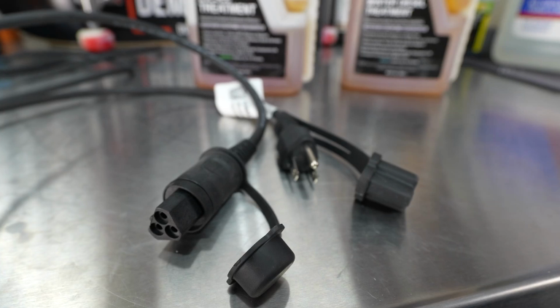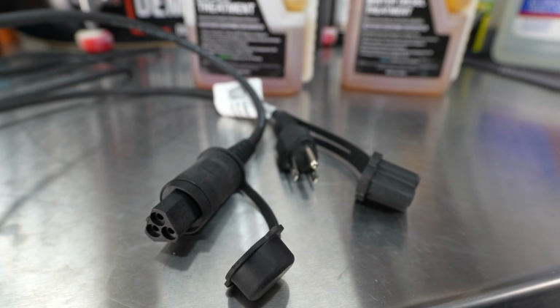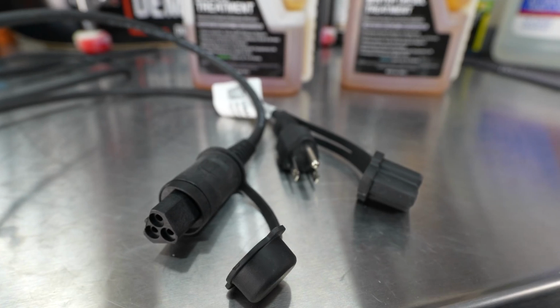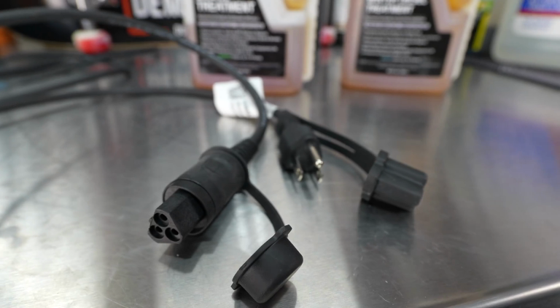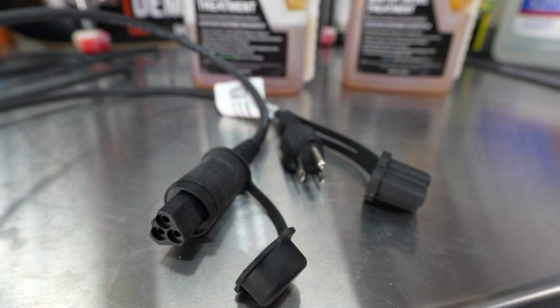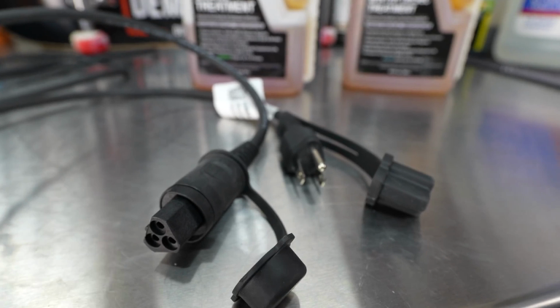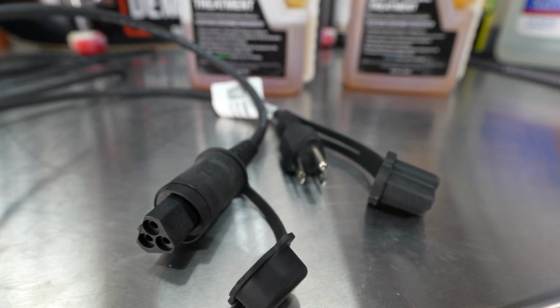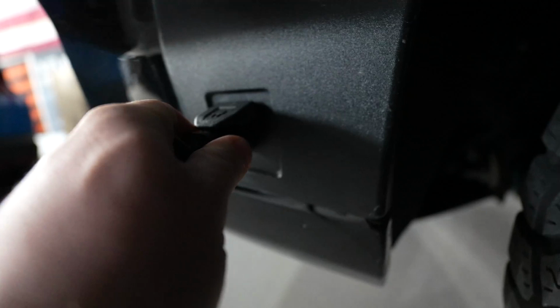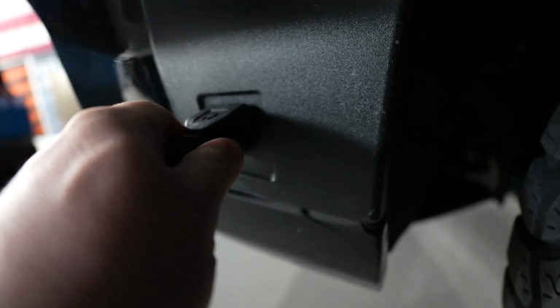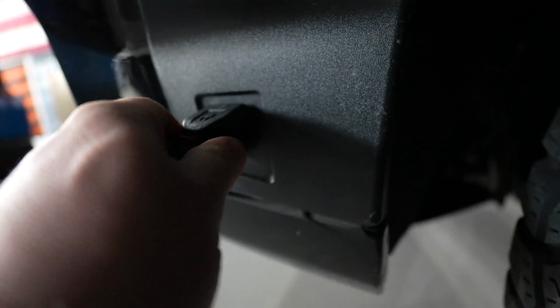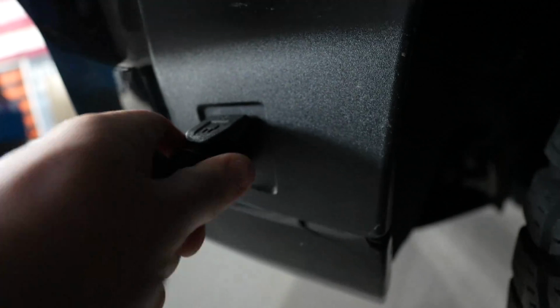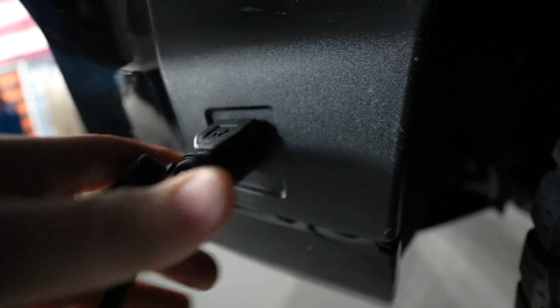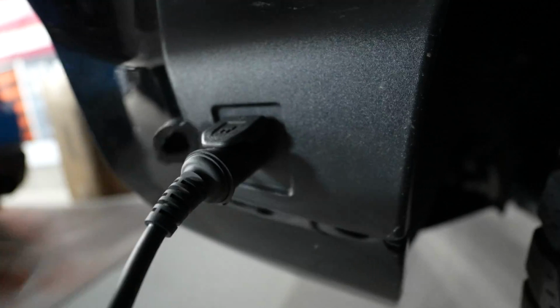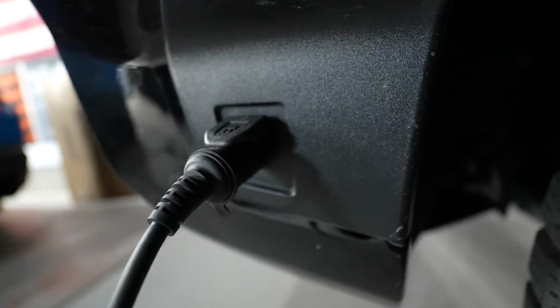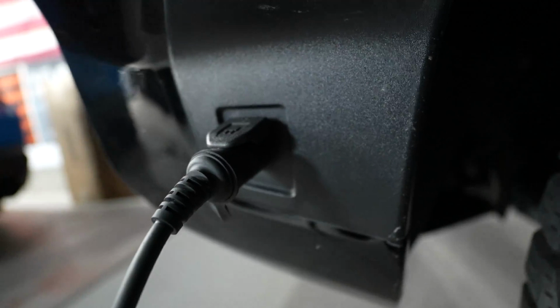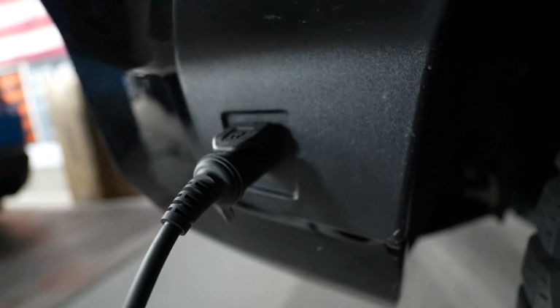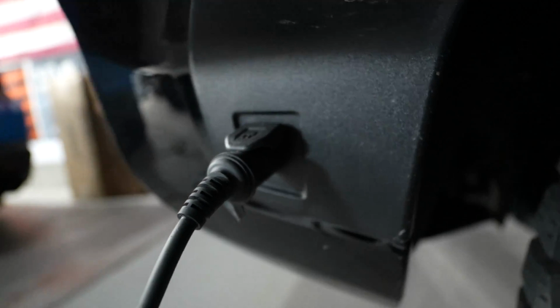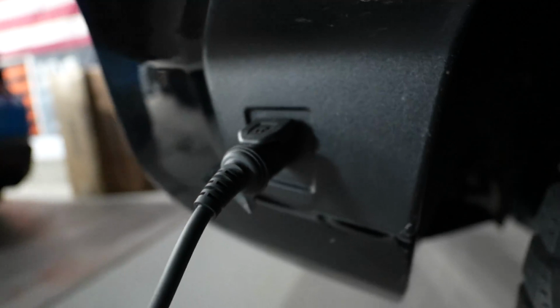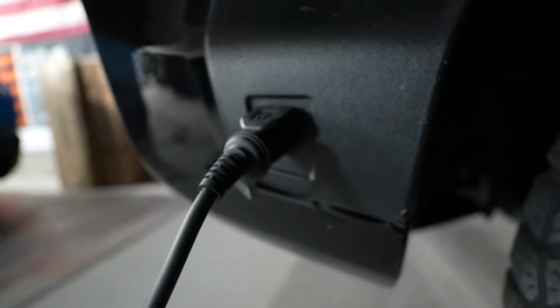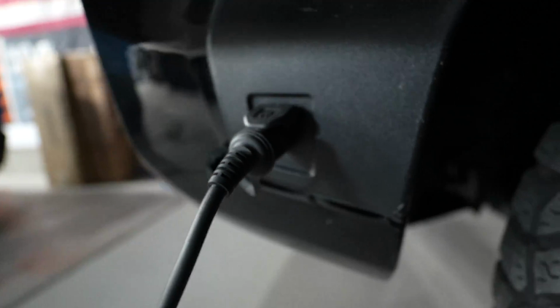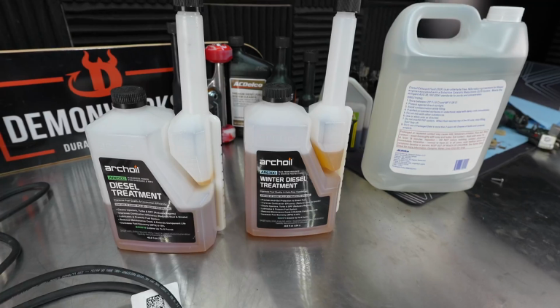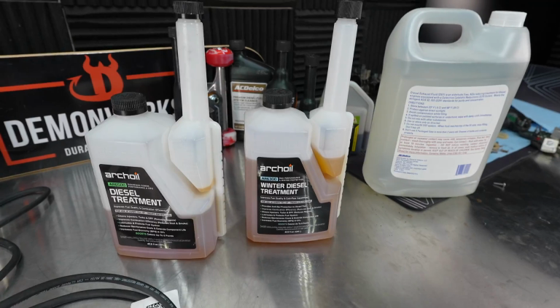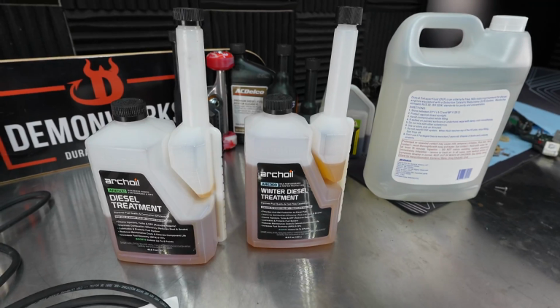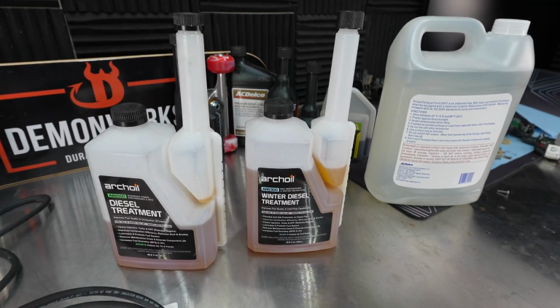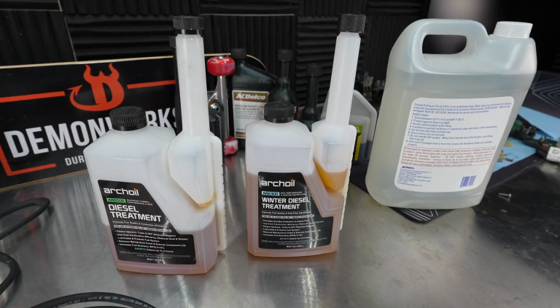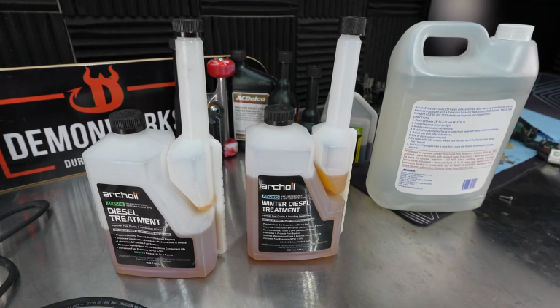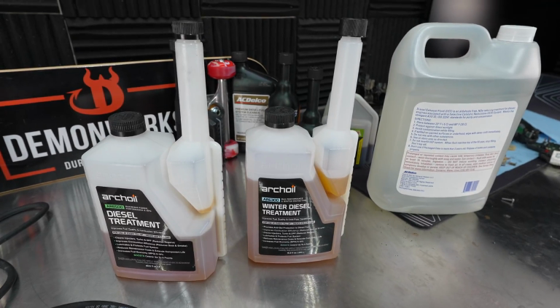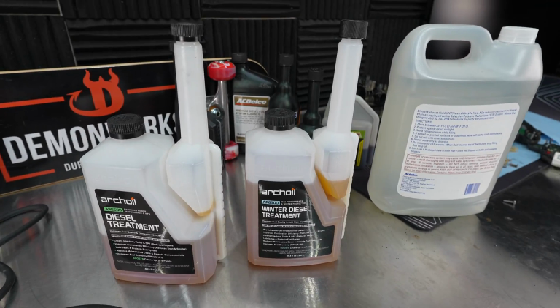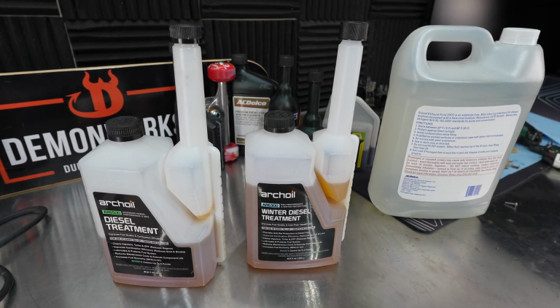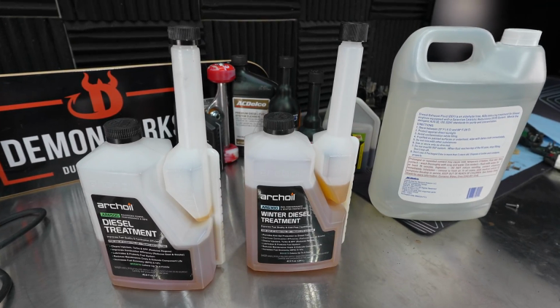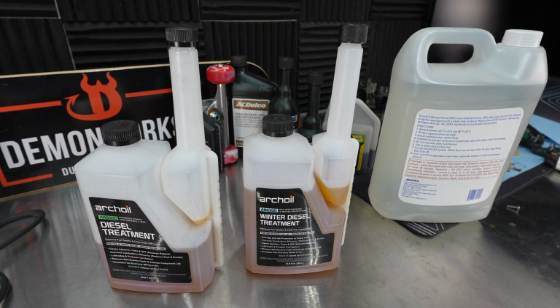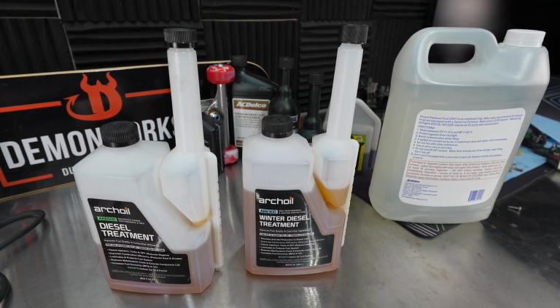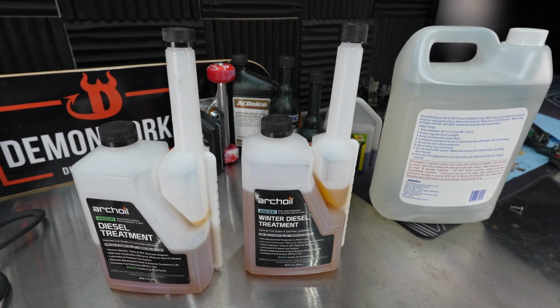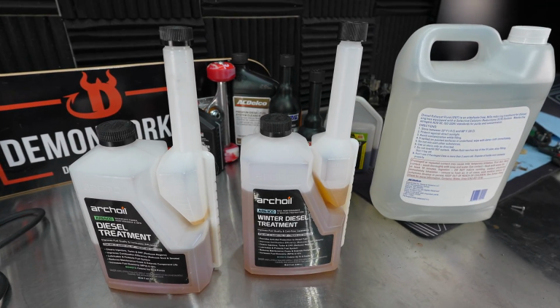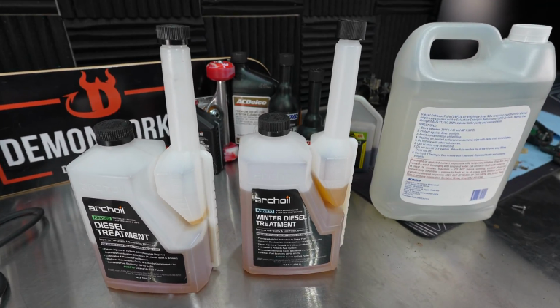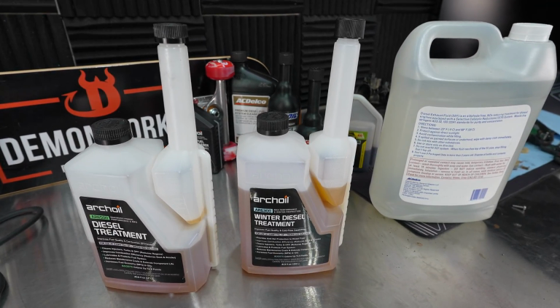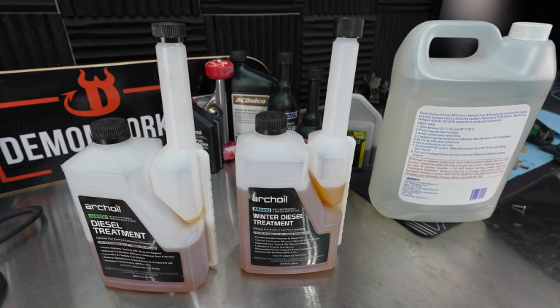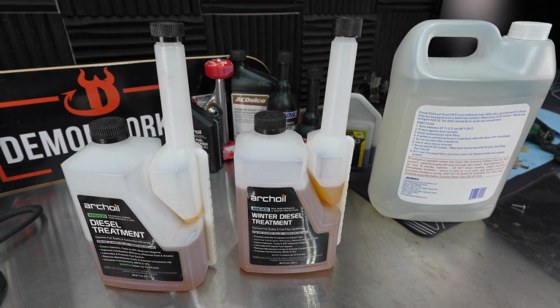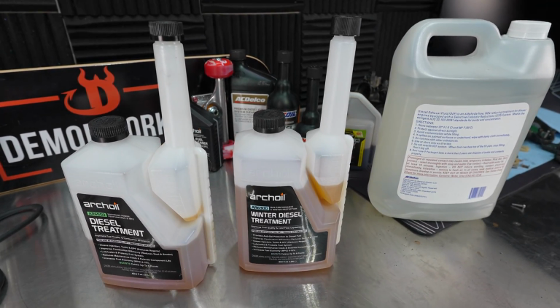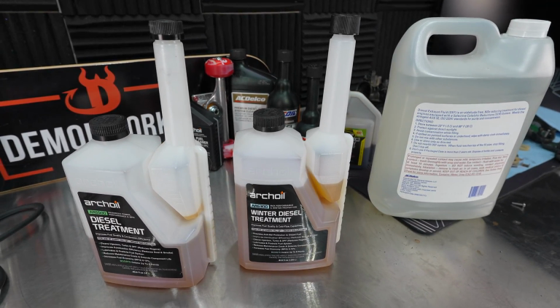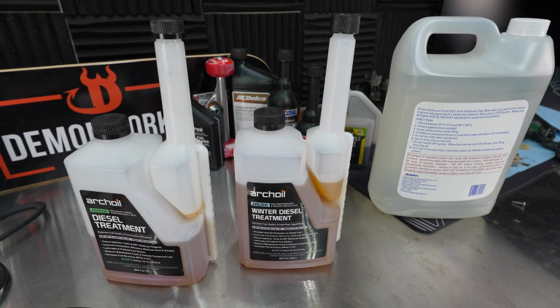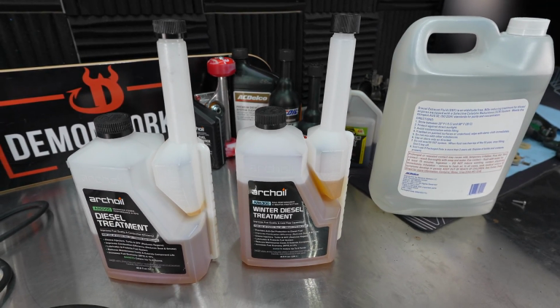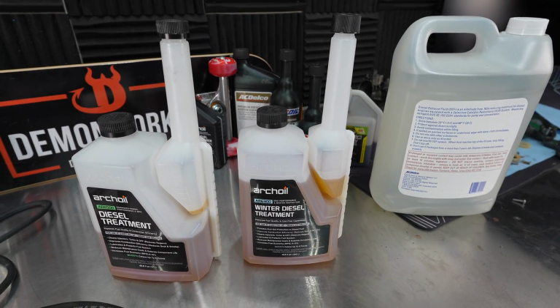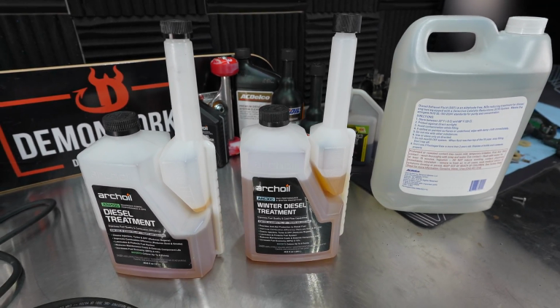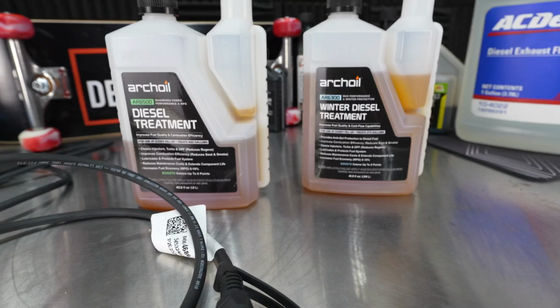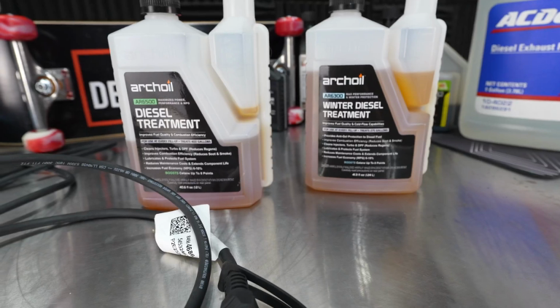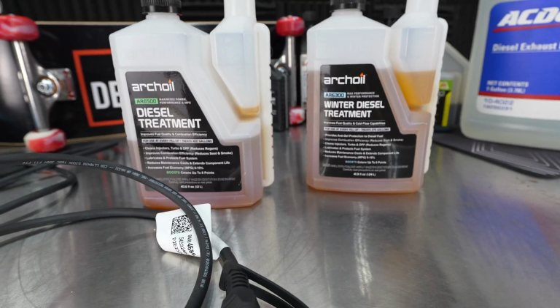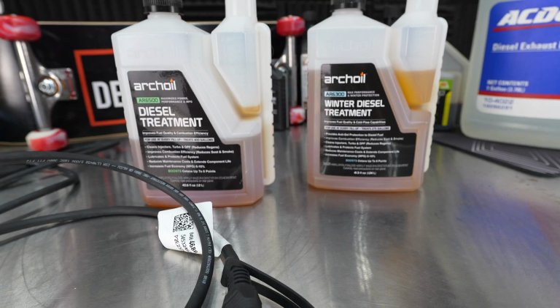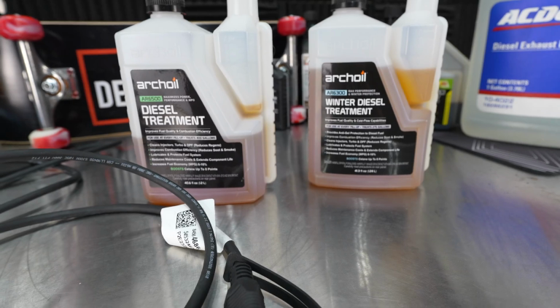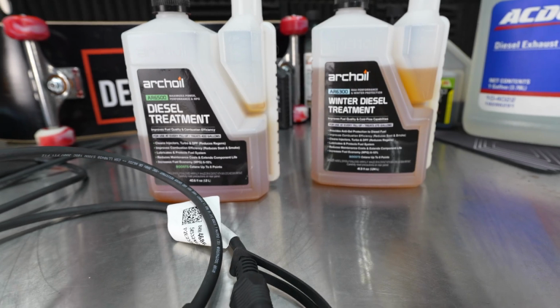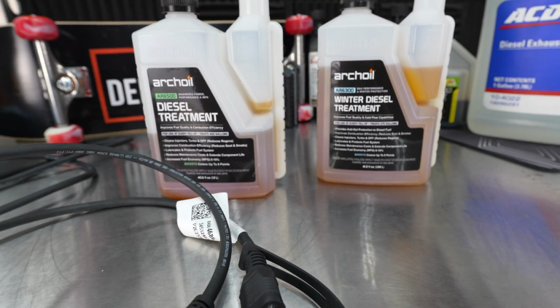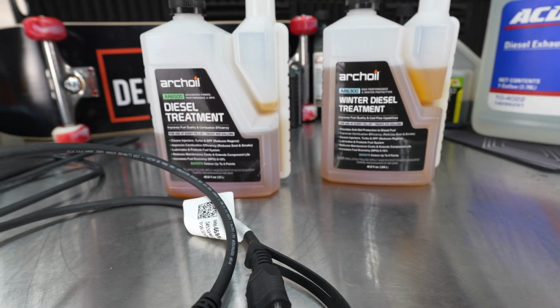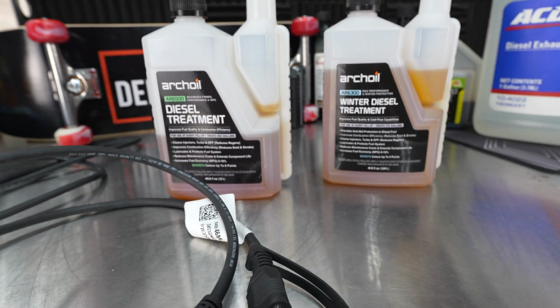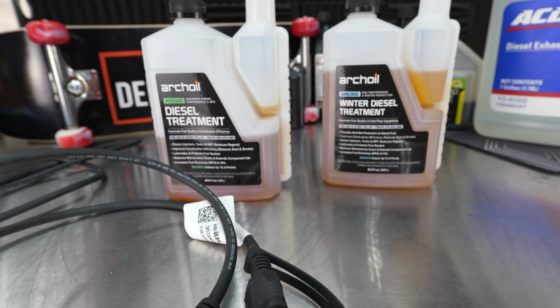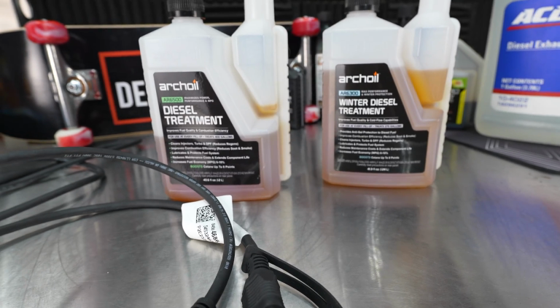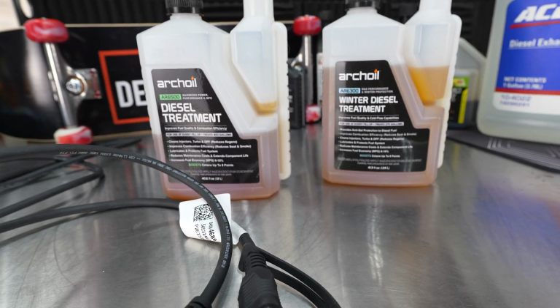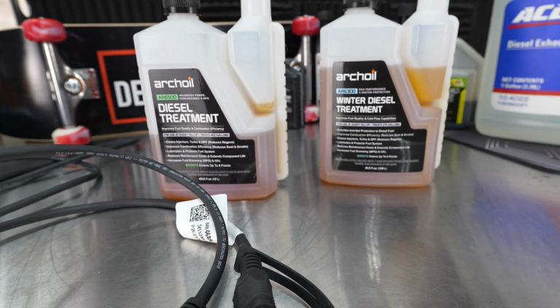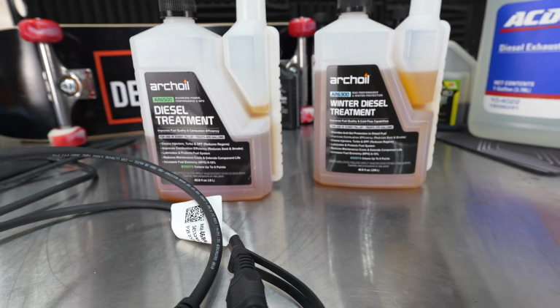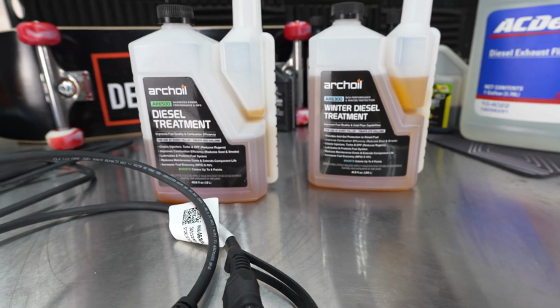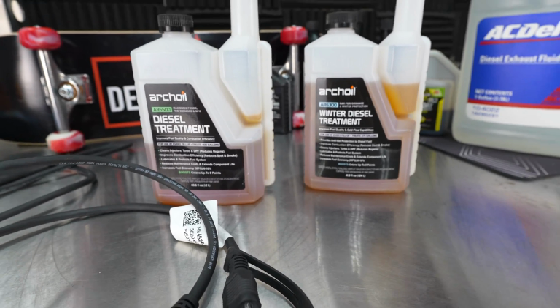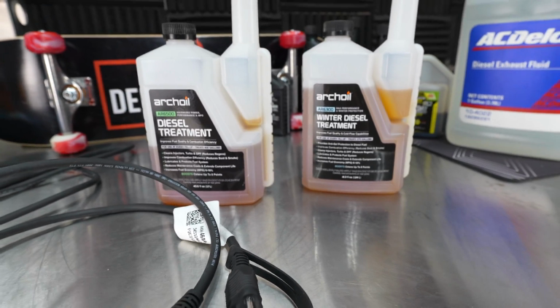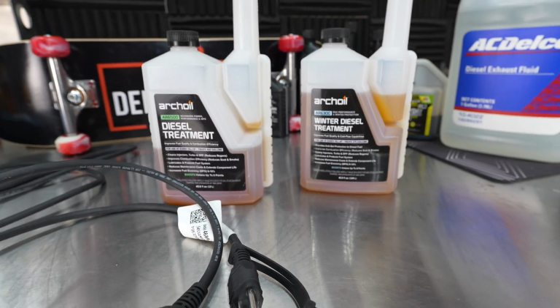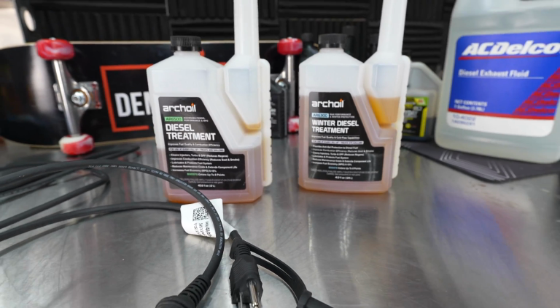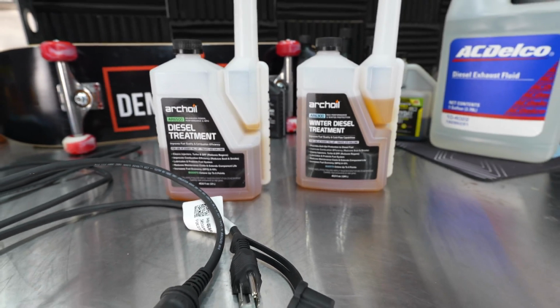Are you unsure when to plug in your block heater? What about when to use additives or even winter fuel additives? We will go over the facts, myths, and the what-ifs.